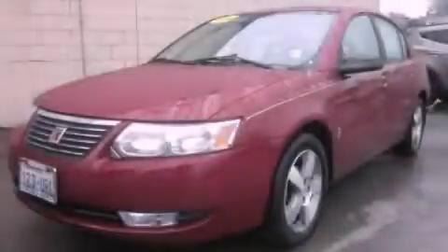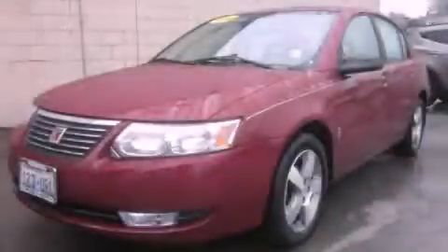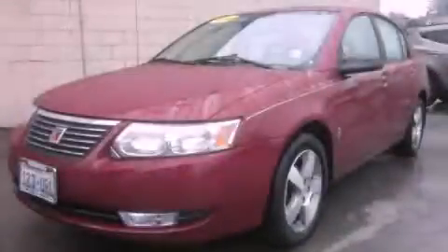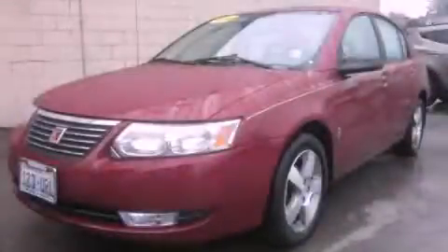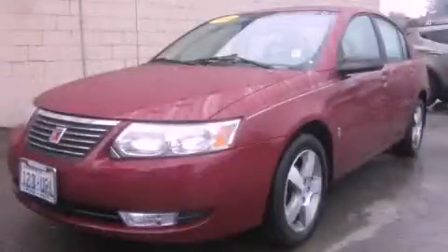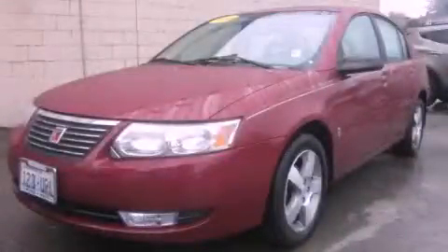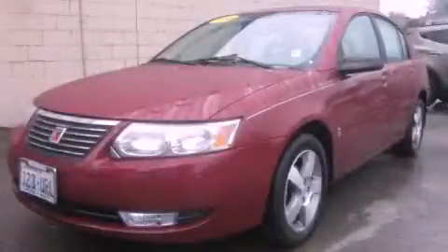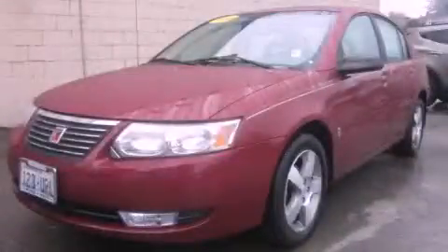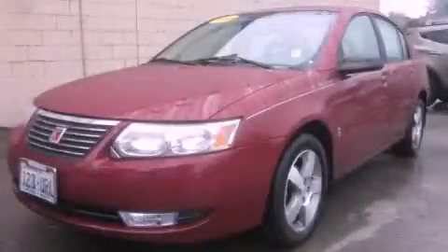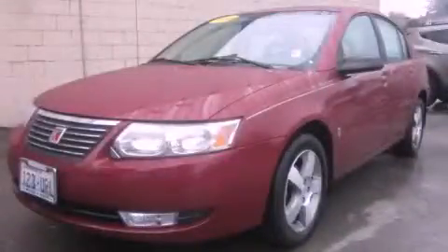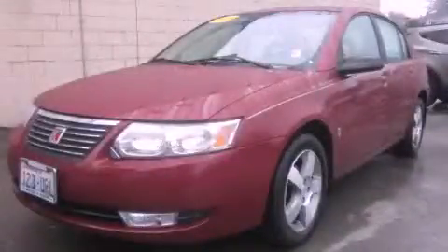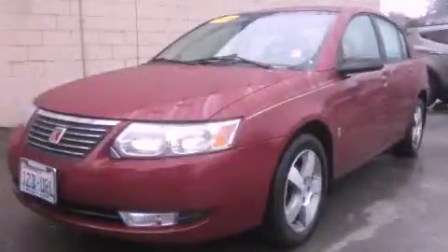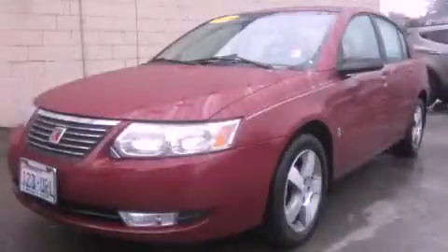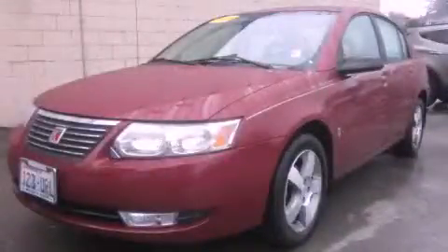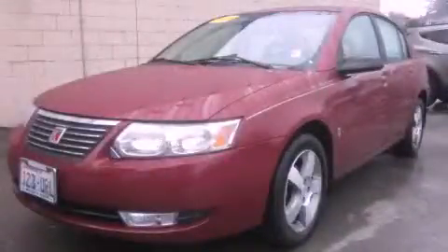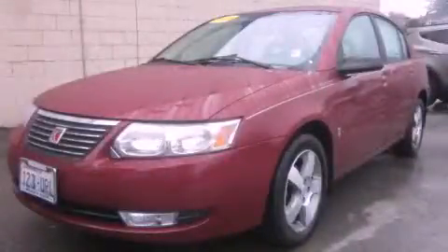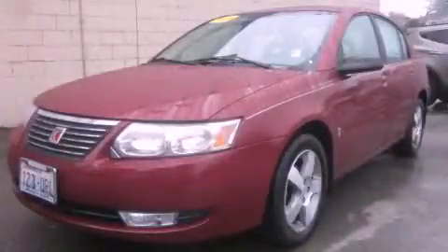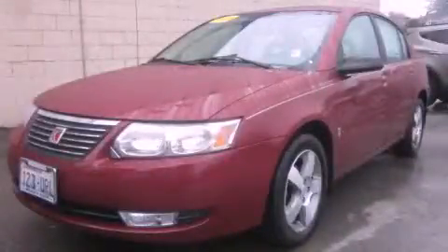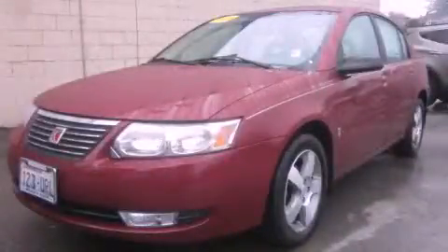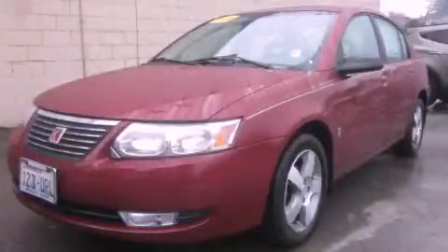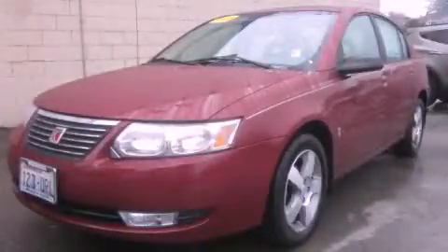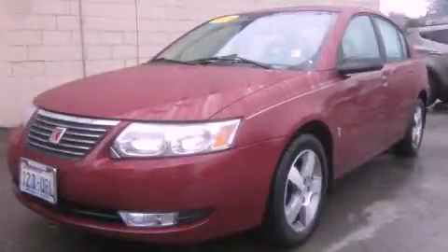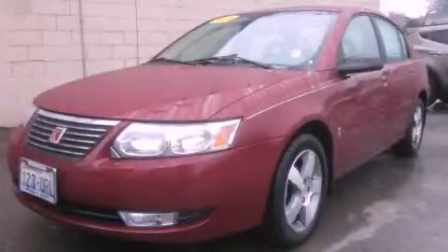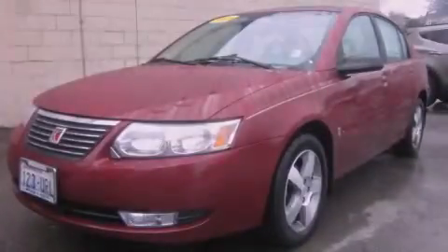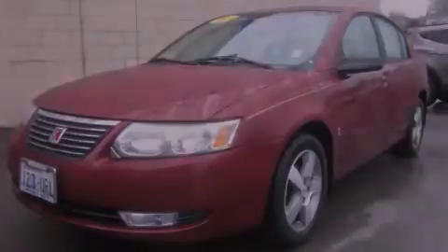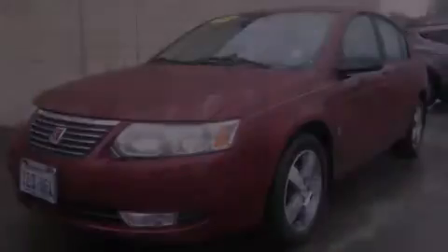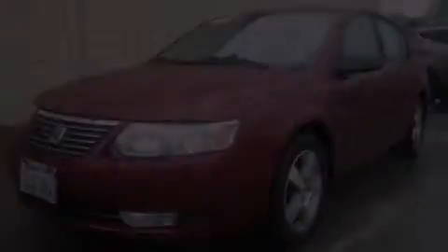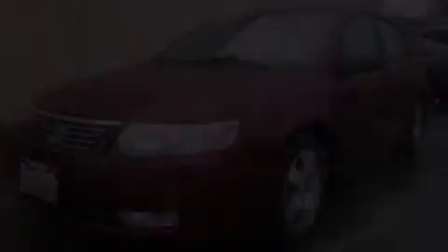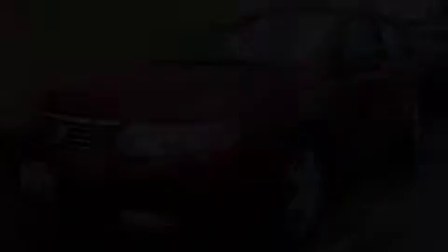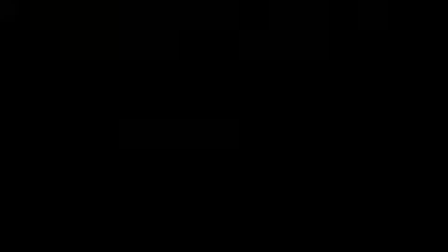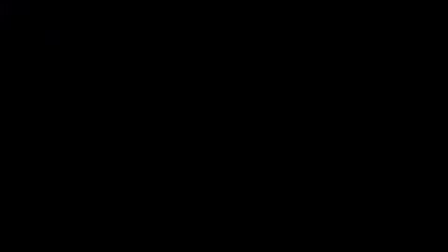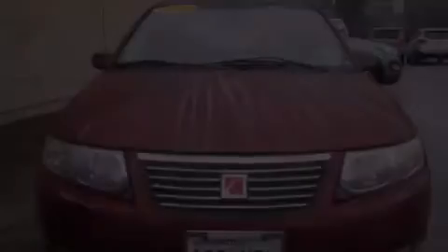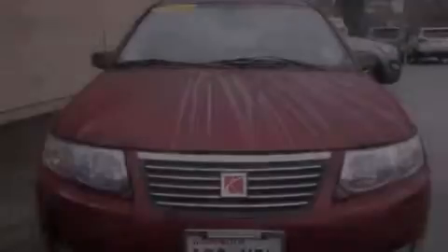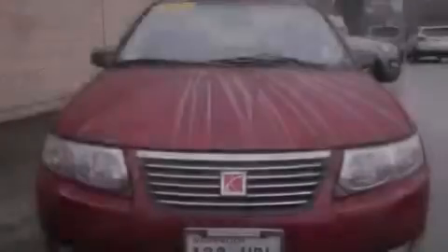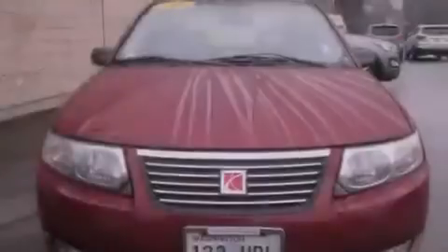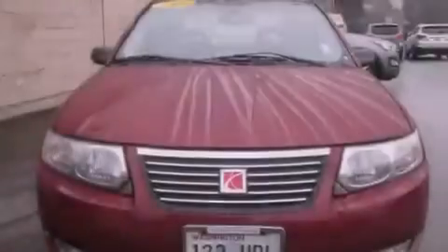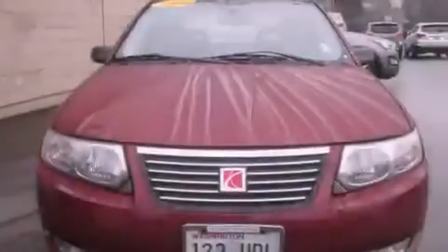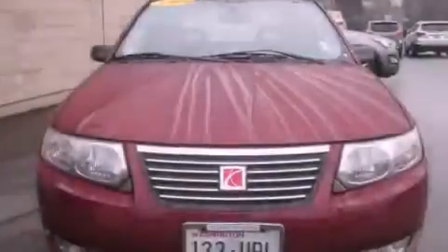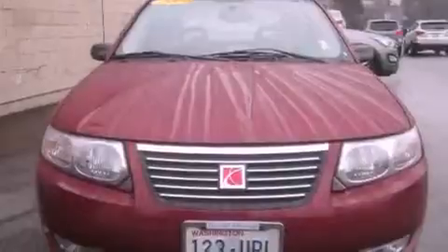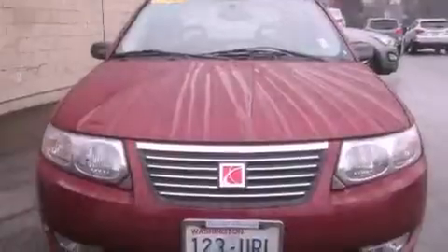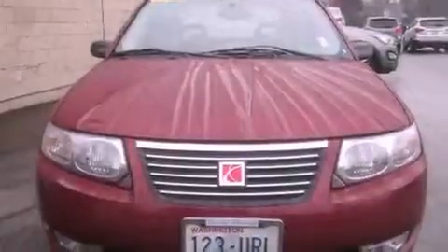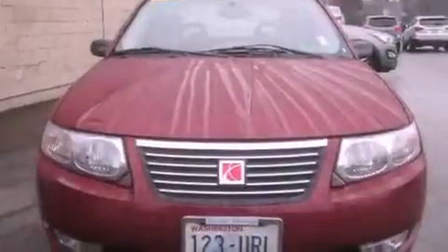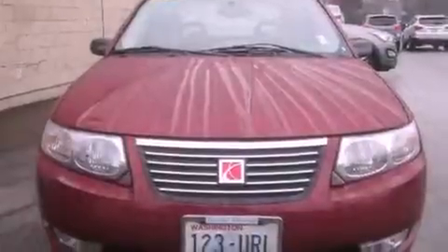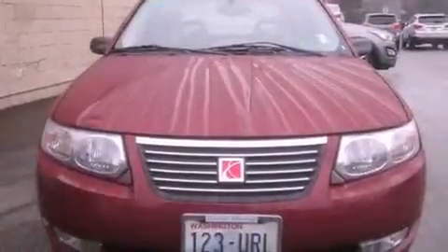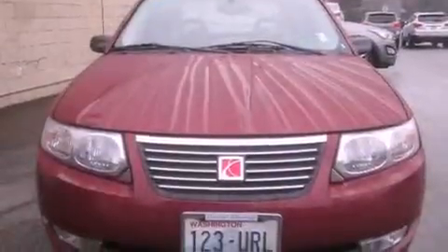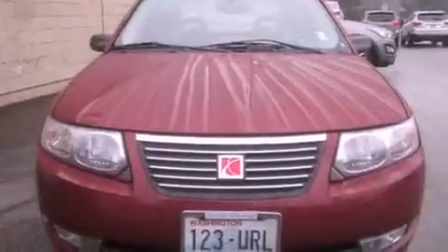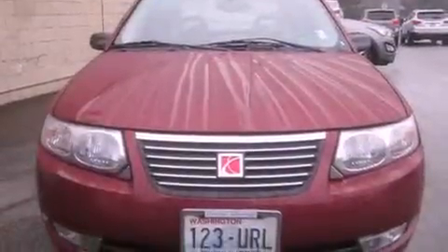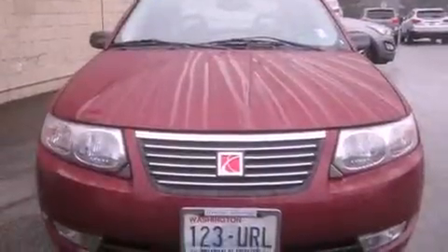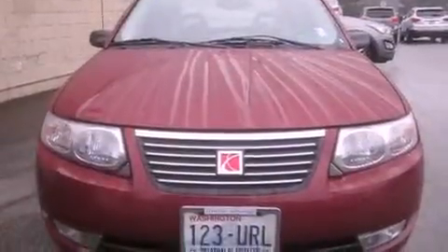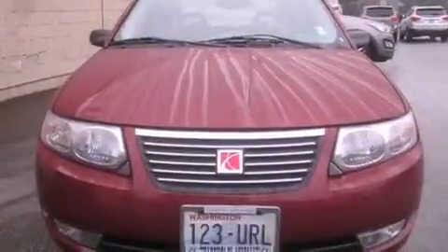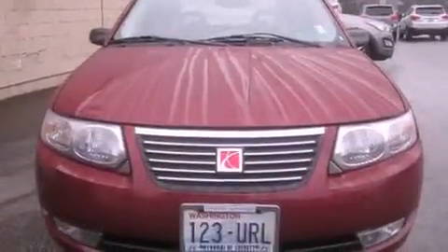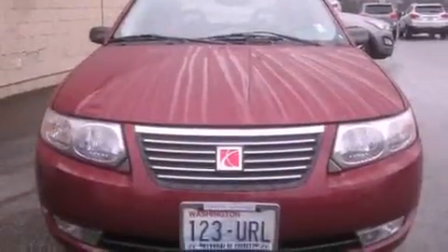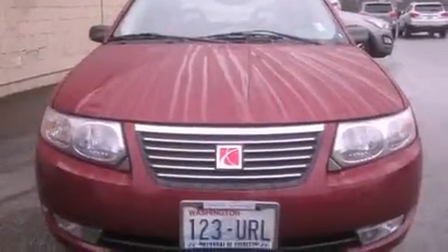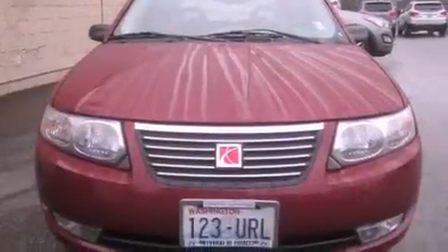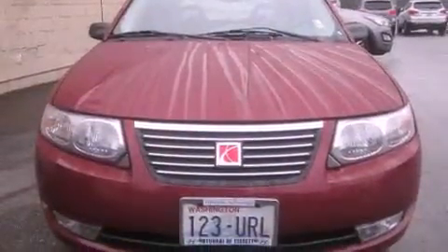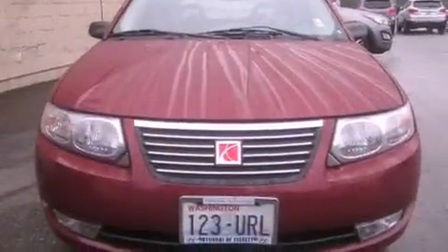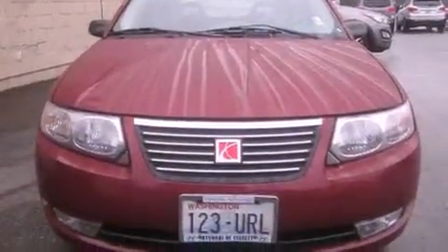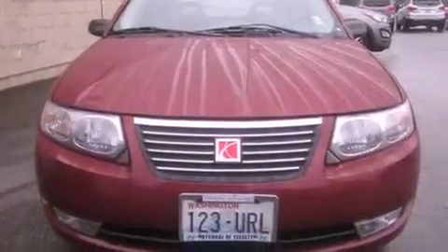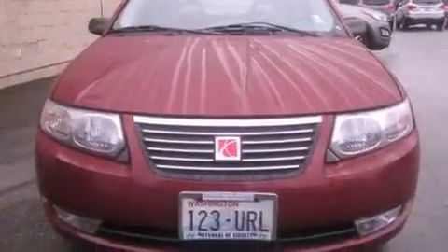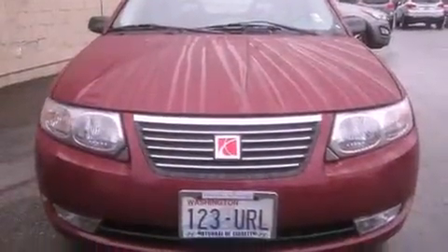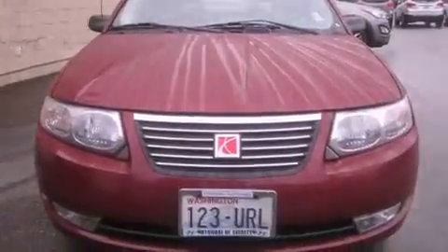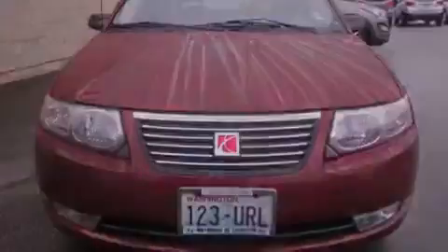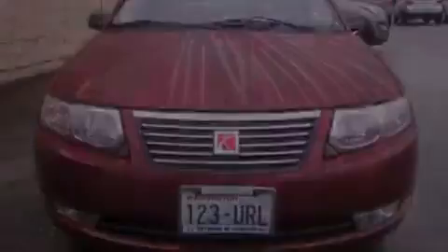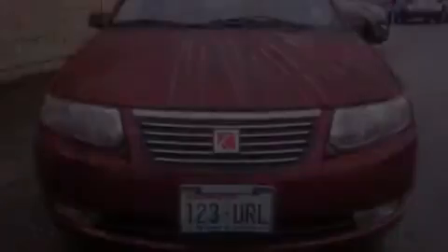This is a 2006 Saturn Ion. It has a 2.2-liter four-cylinder engine and an automatic transmission.